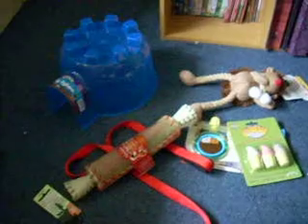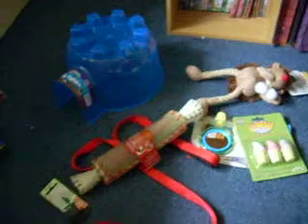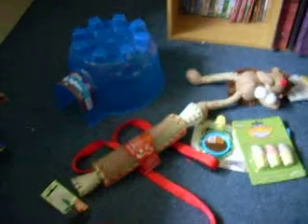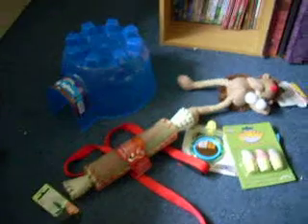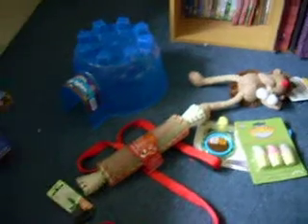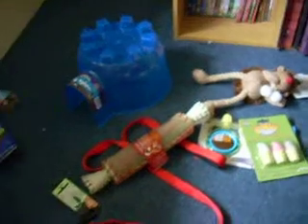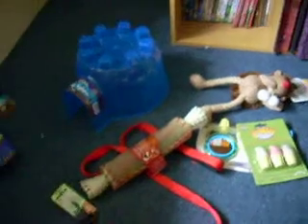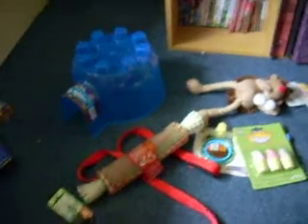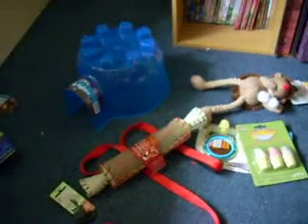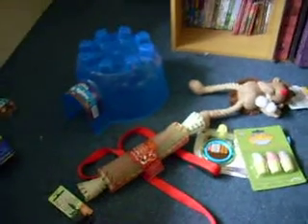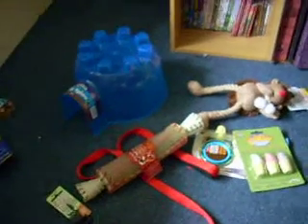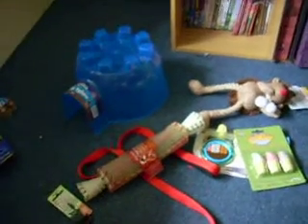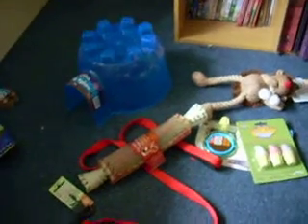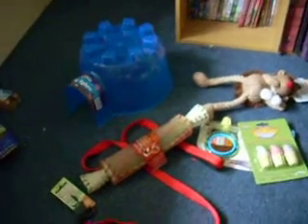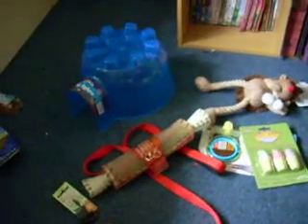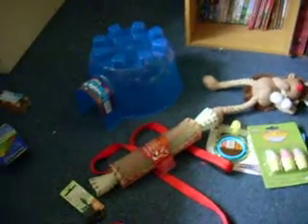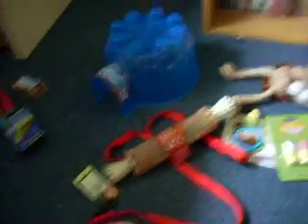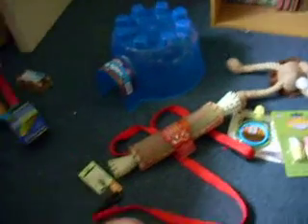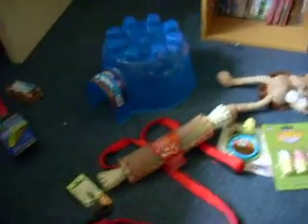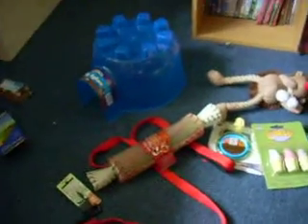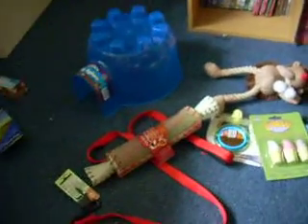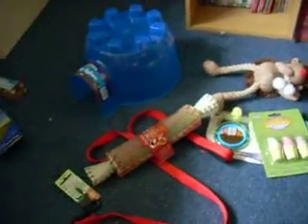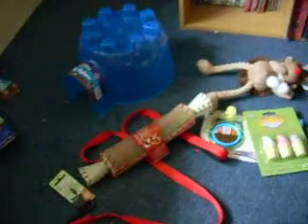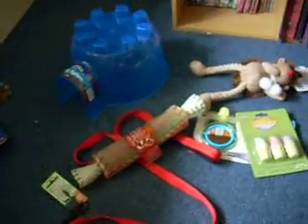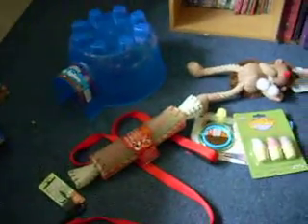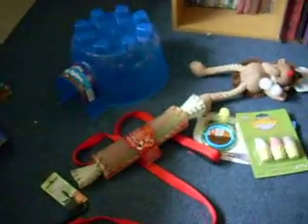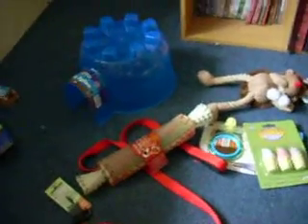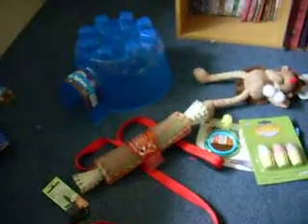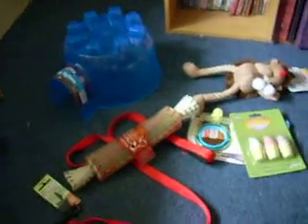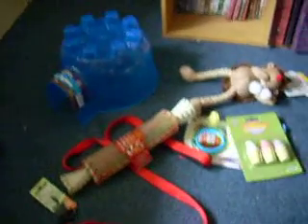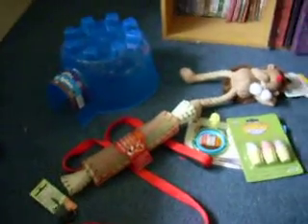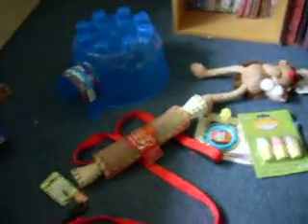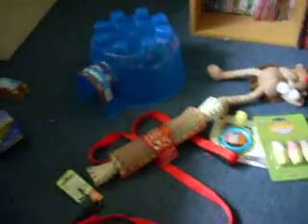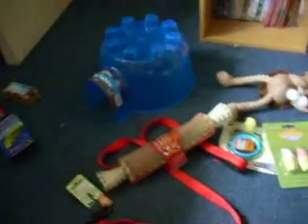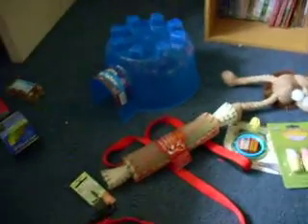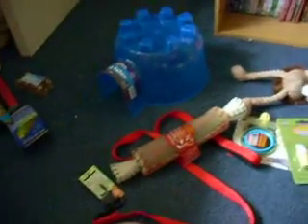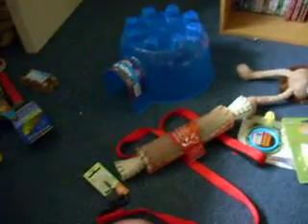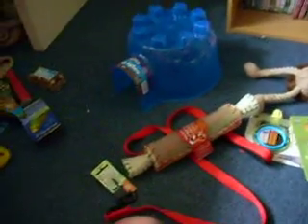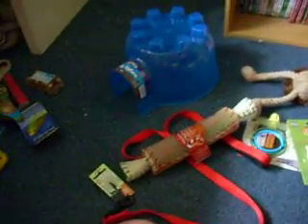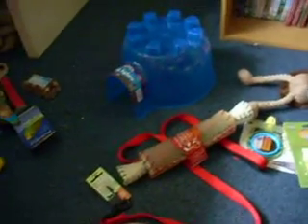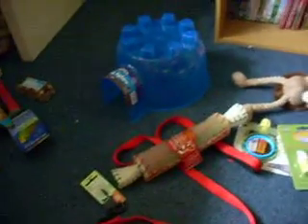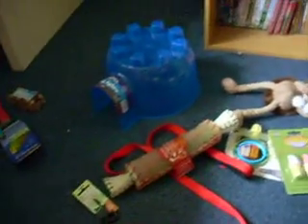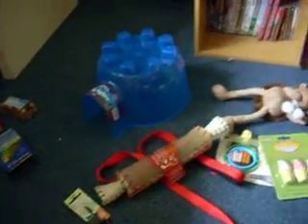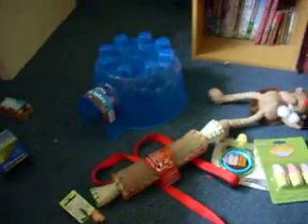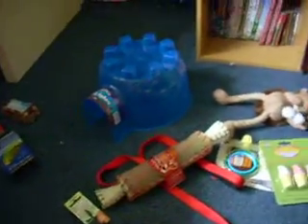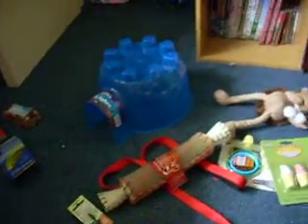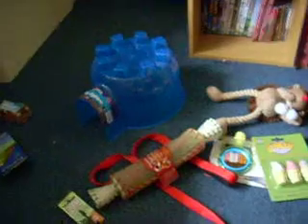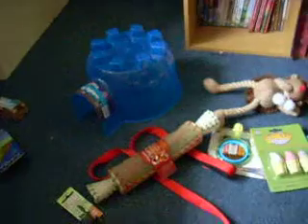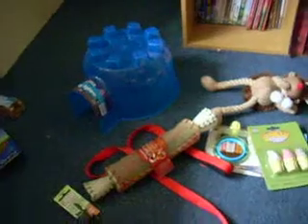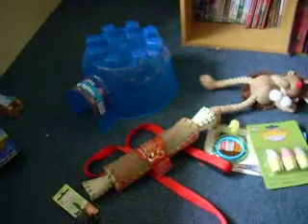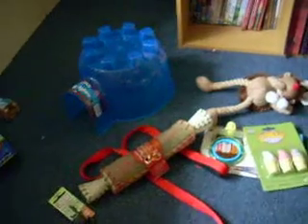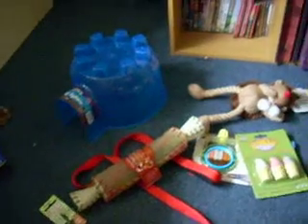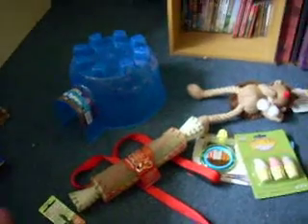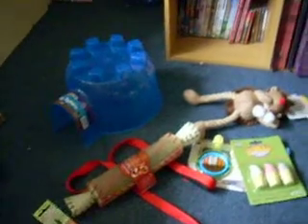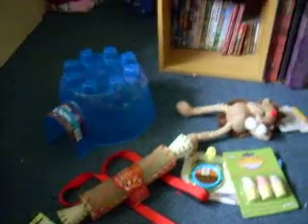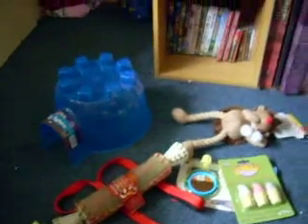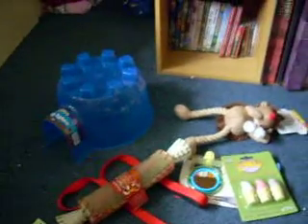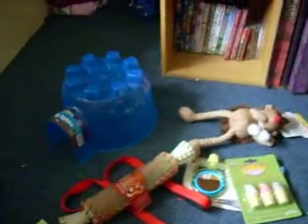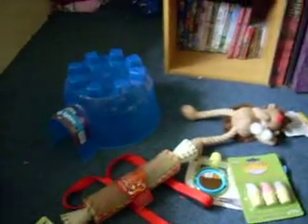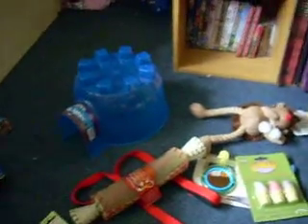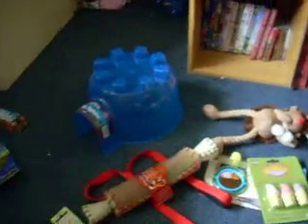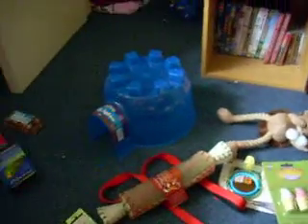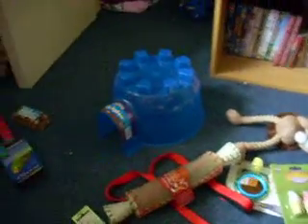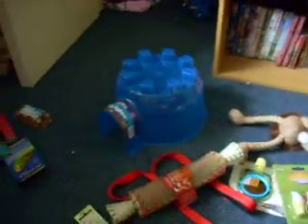Hey everyone, this is Gingamother1. So this is part 2 of a Christmas haul. I'm going to explain the things I got.